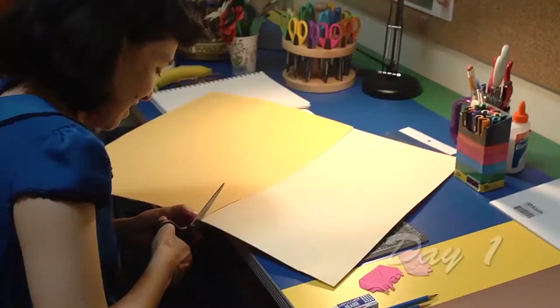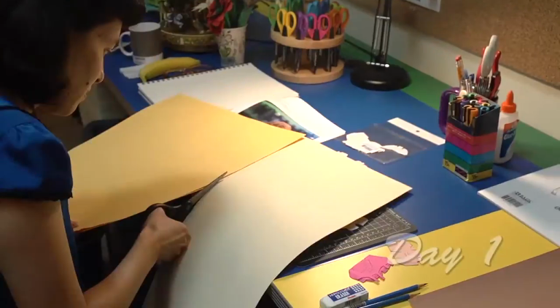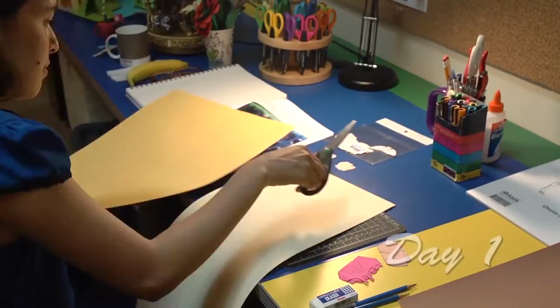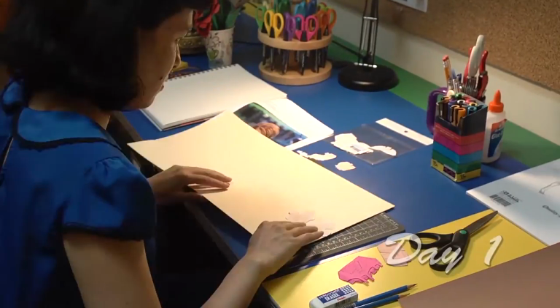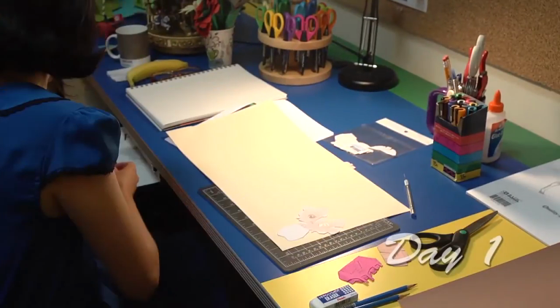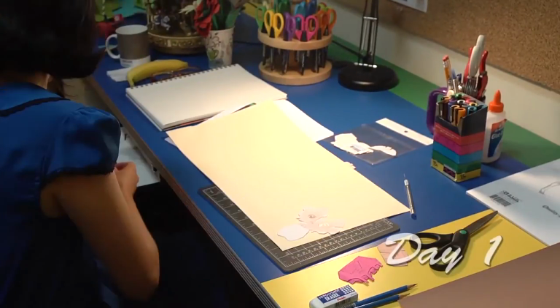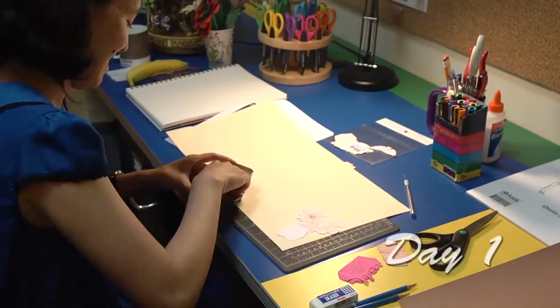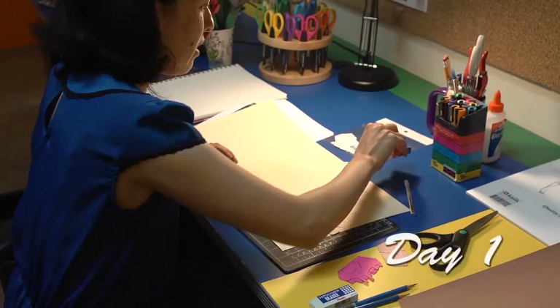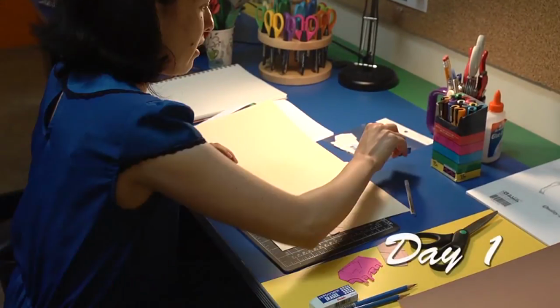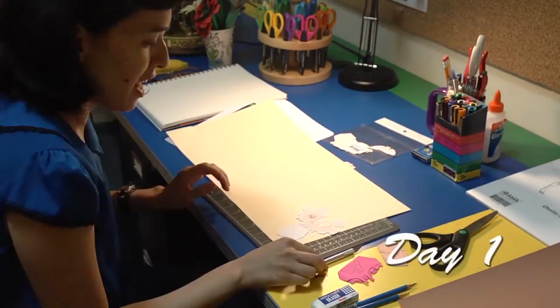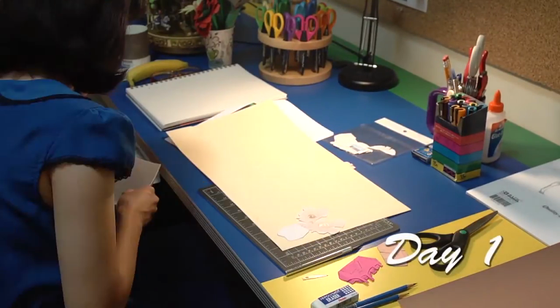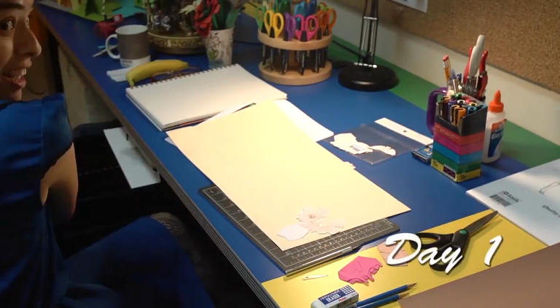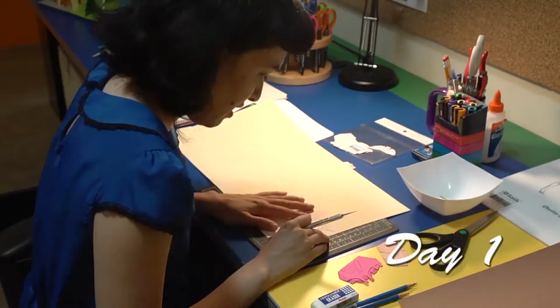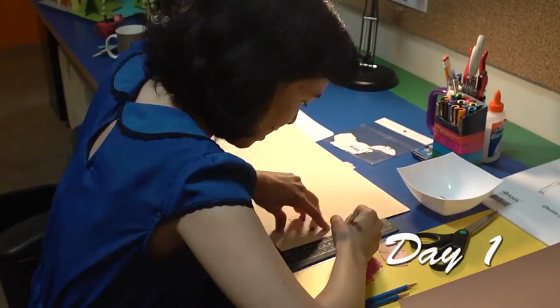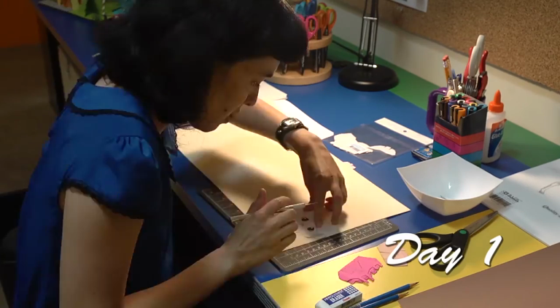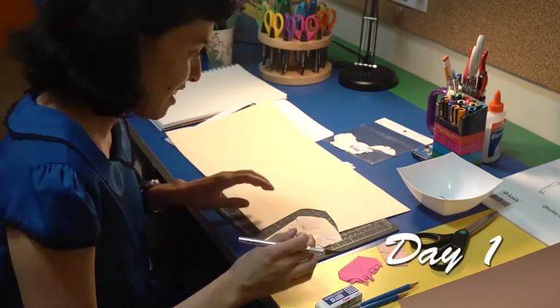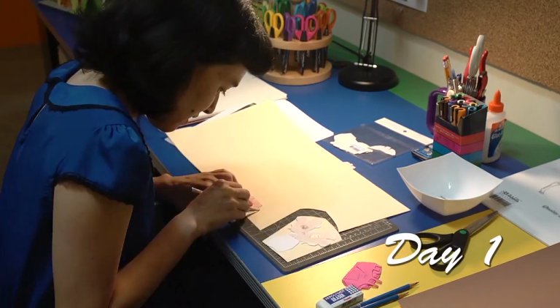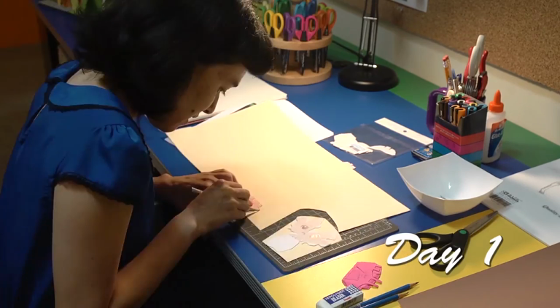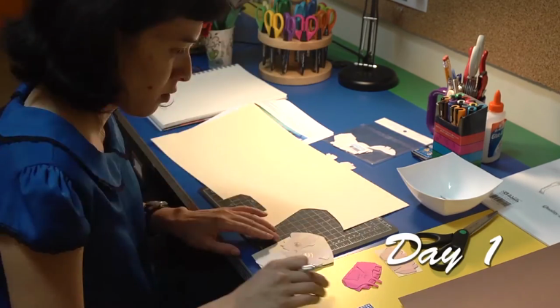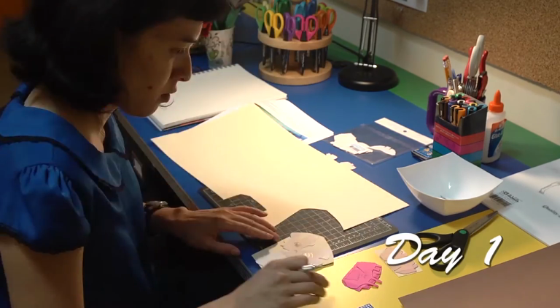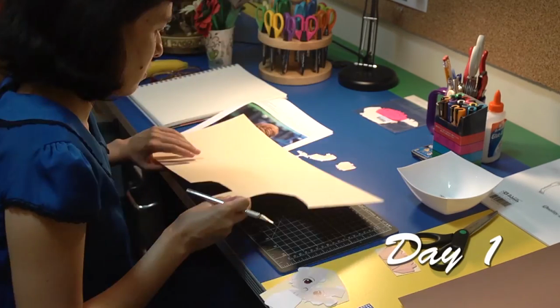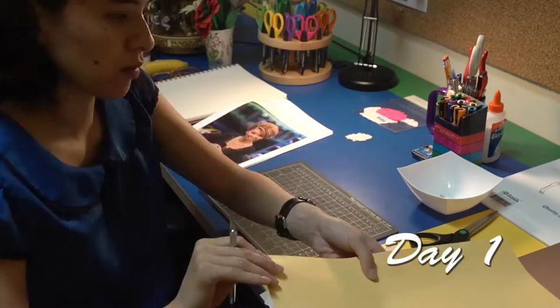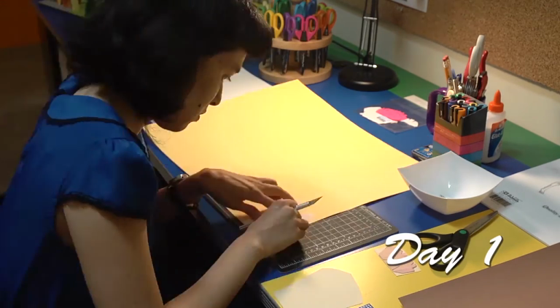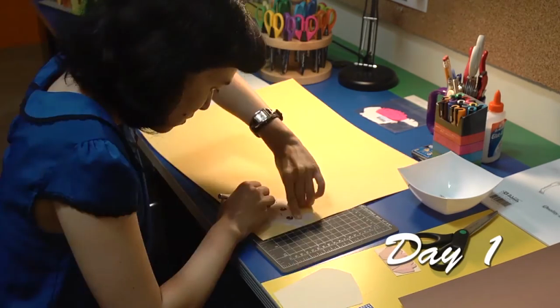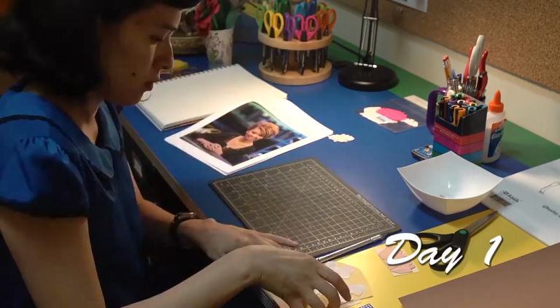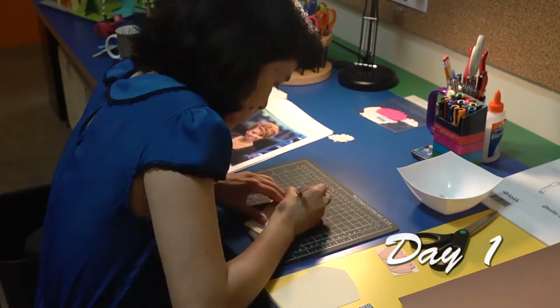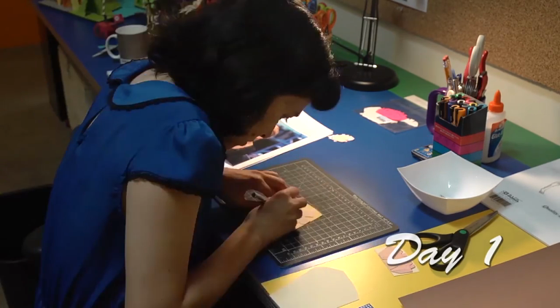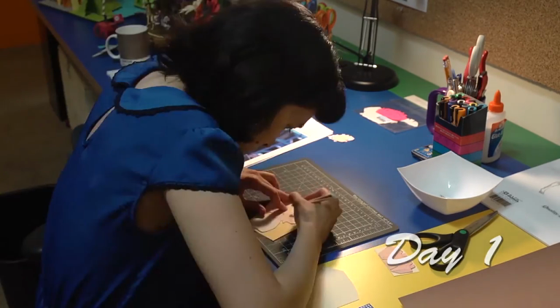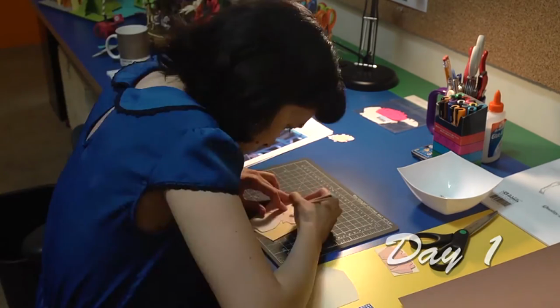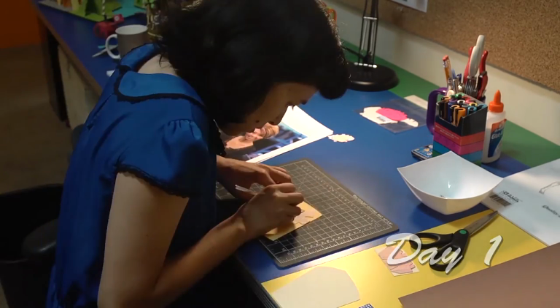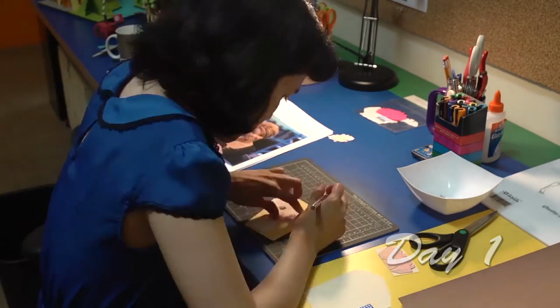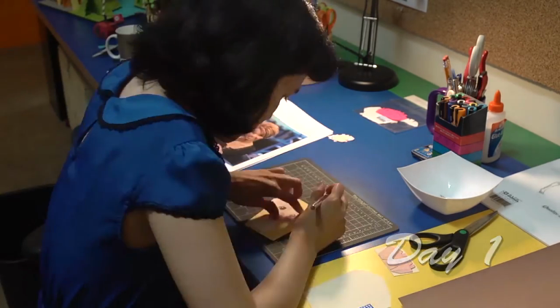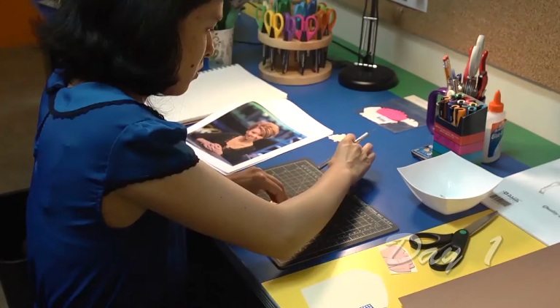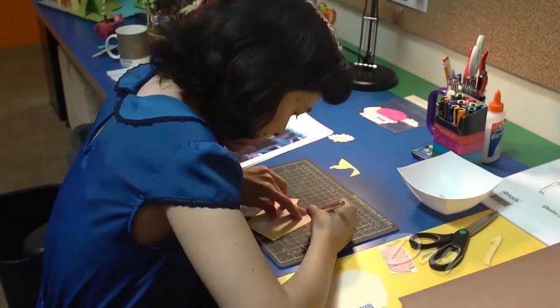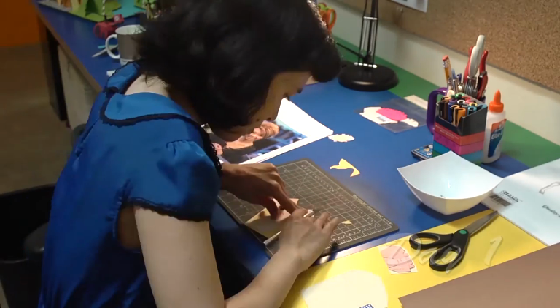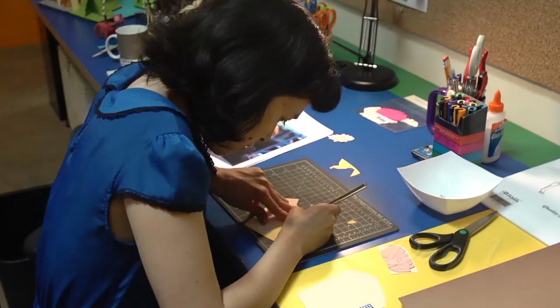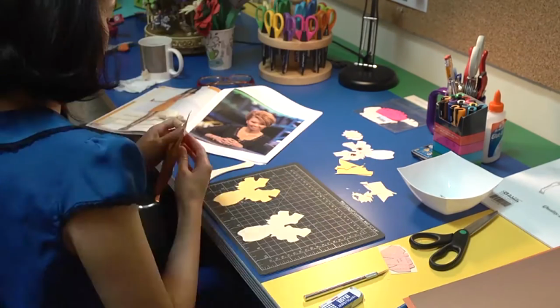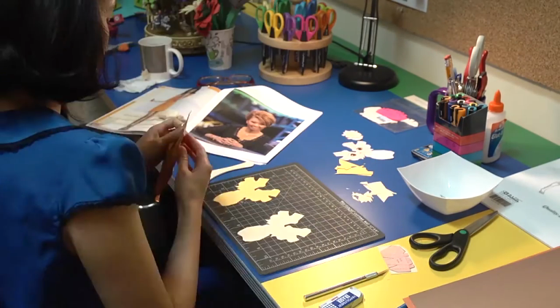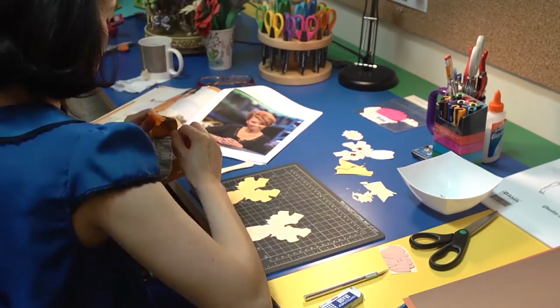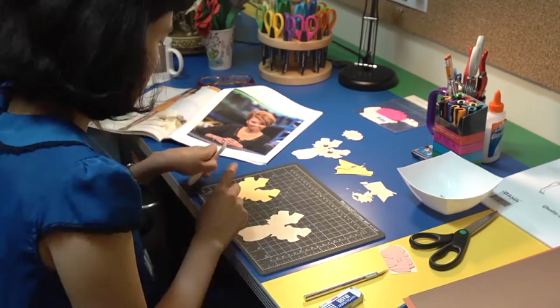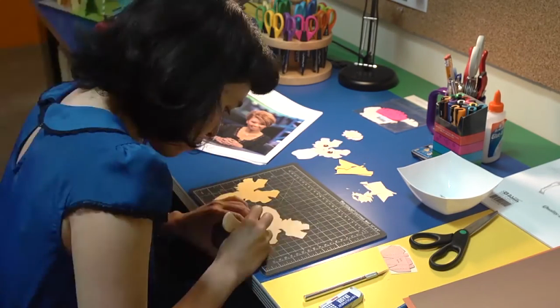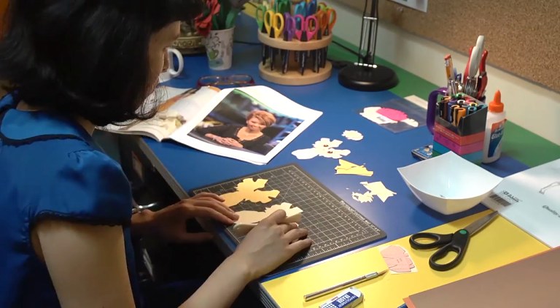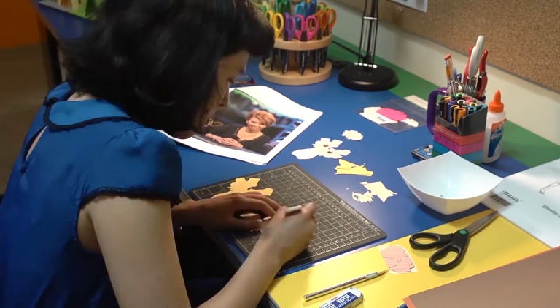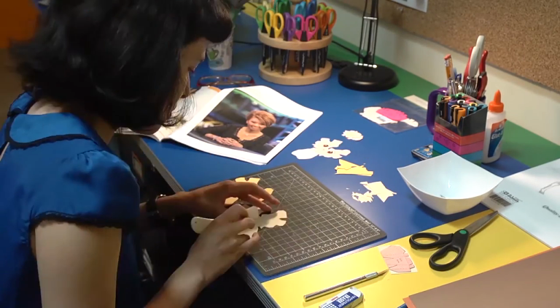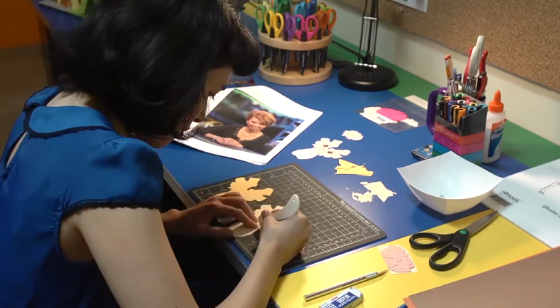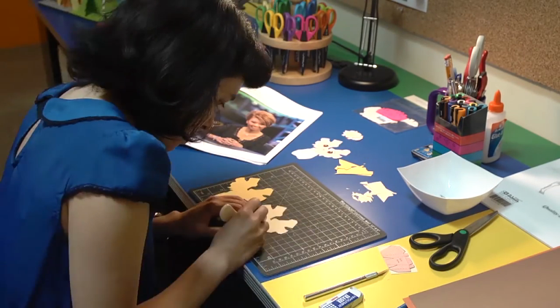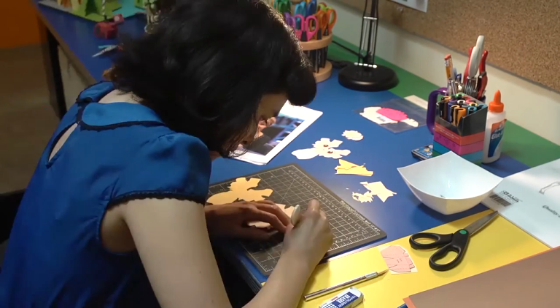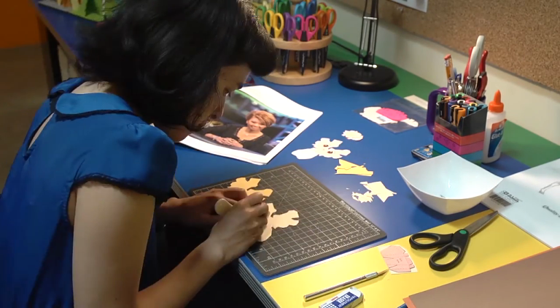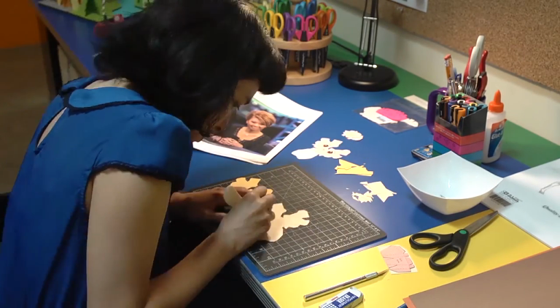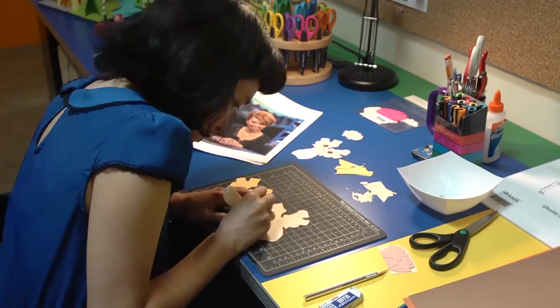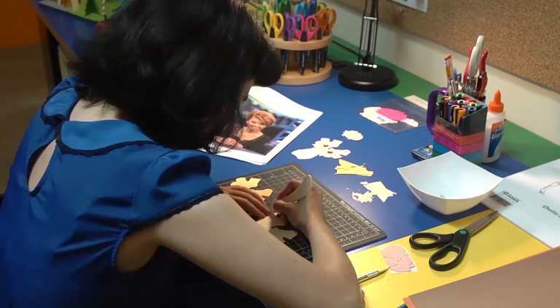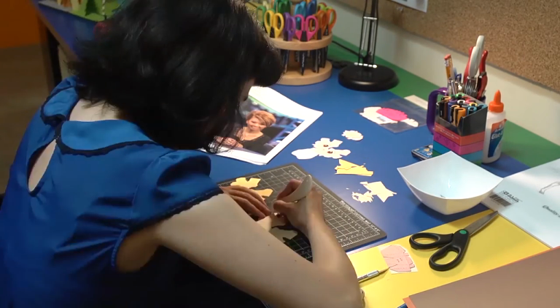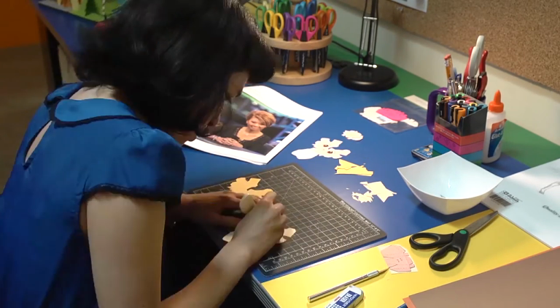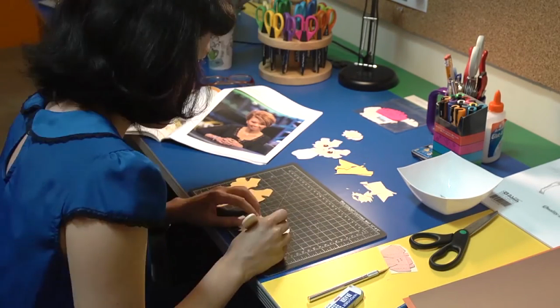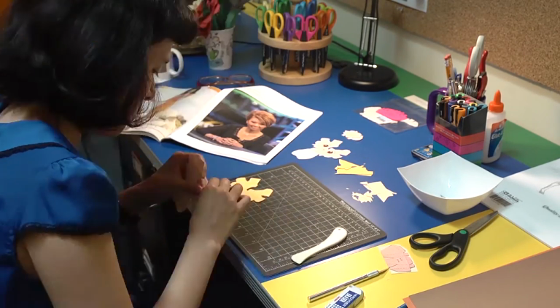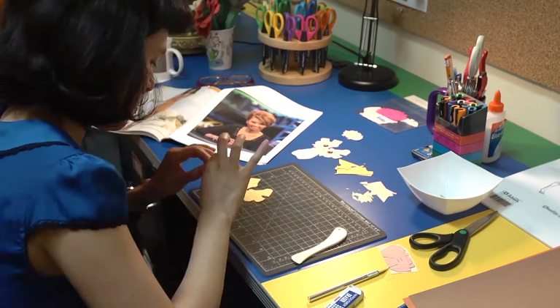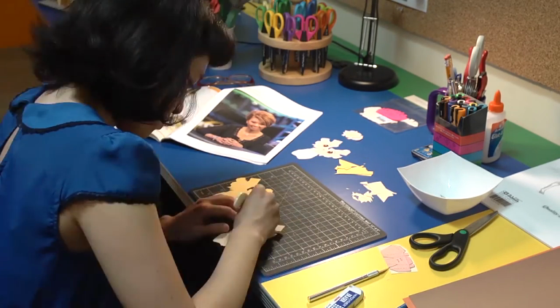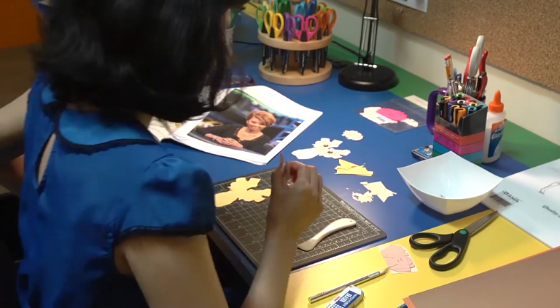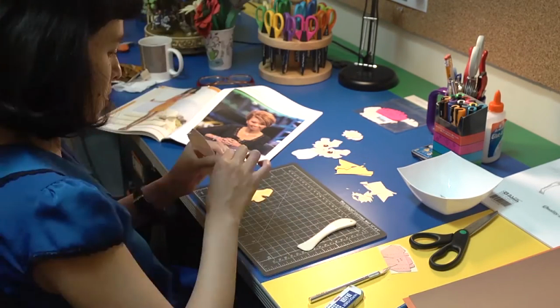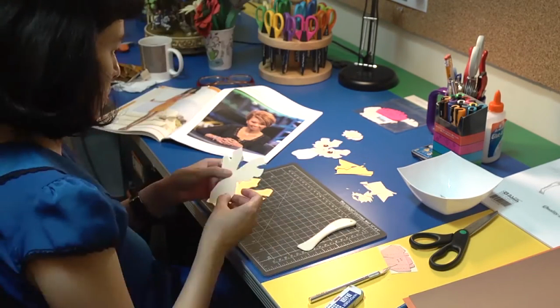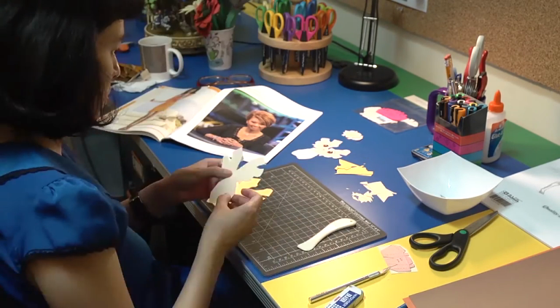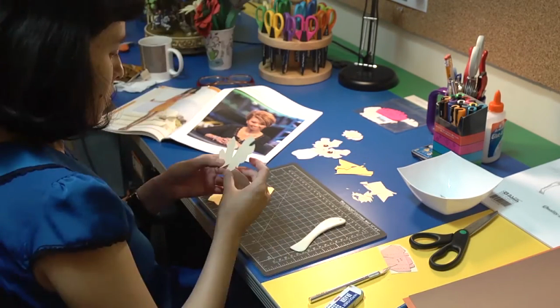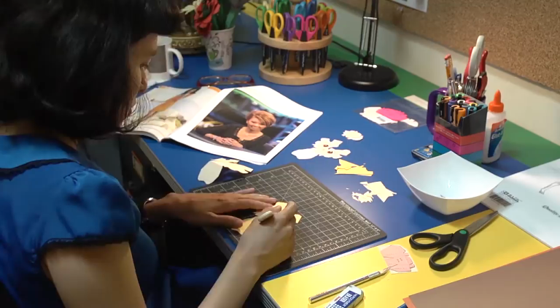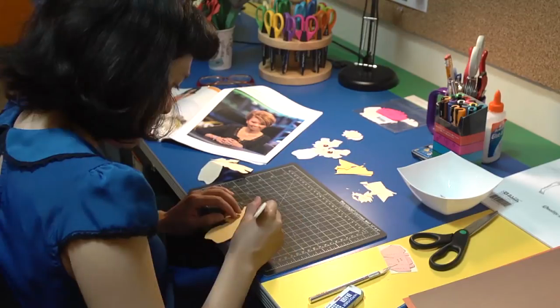Hi, I'm Rocky with Twistery Studios. I made a paper girl Liz Lu for the ice bucket challenge that she did.